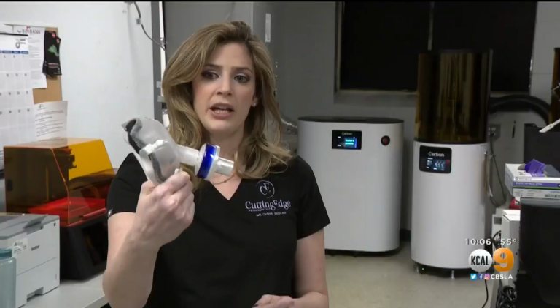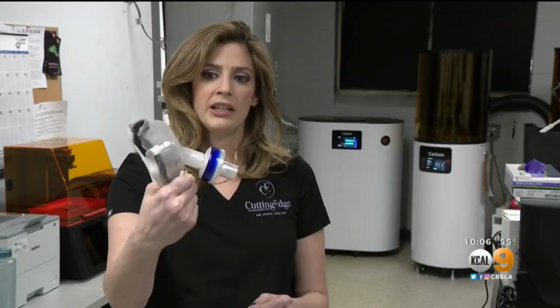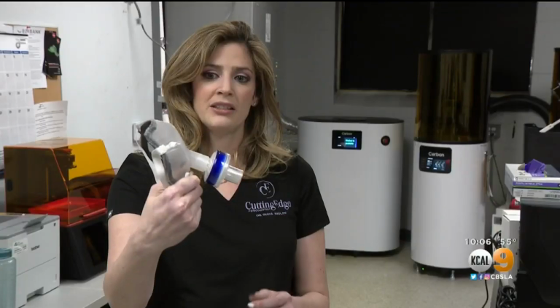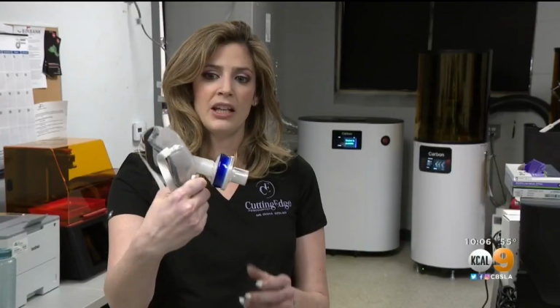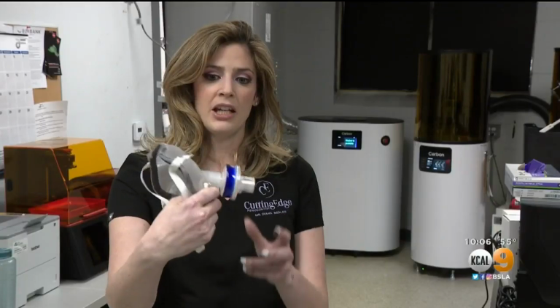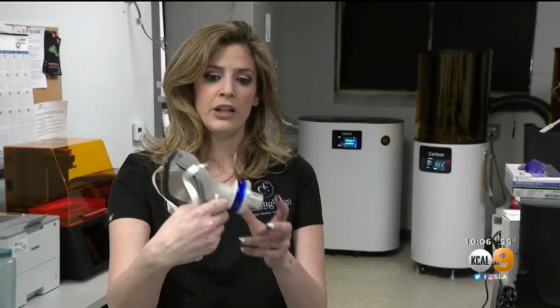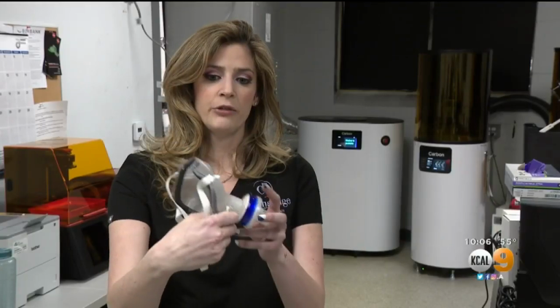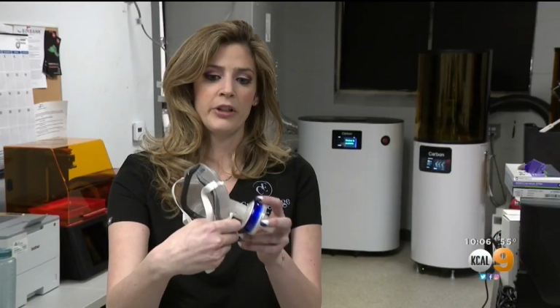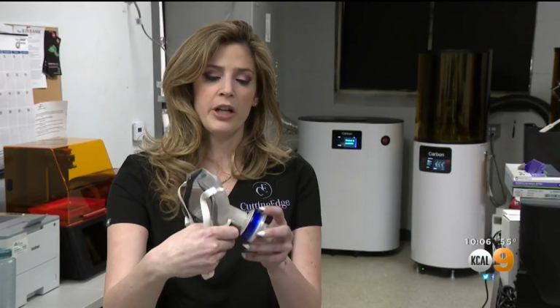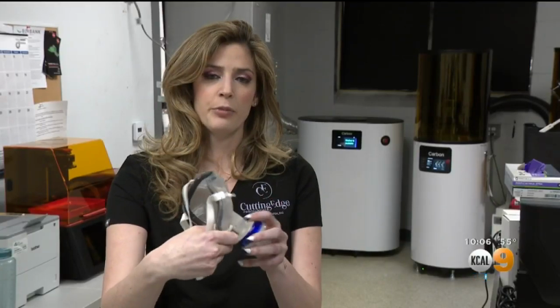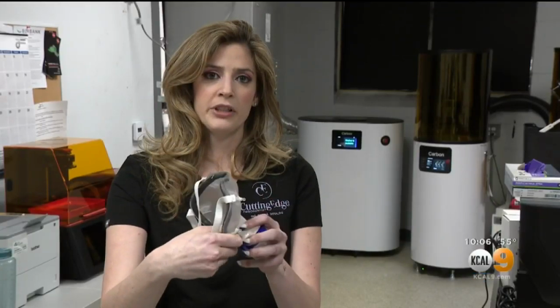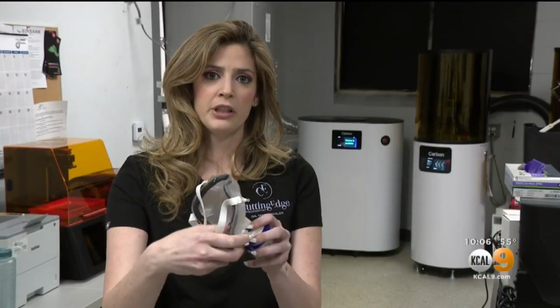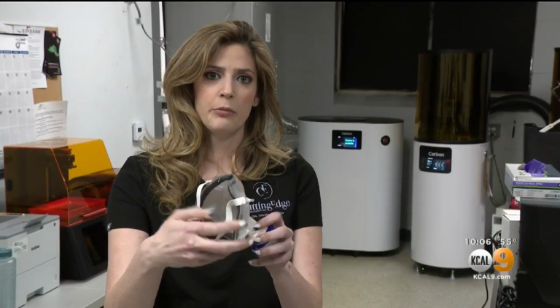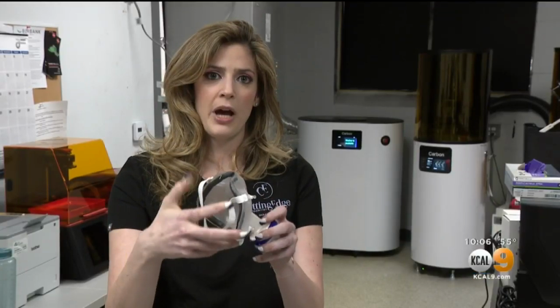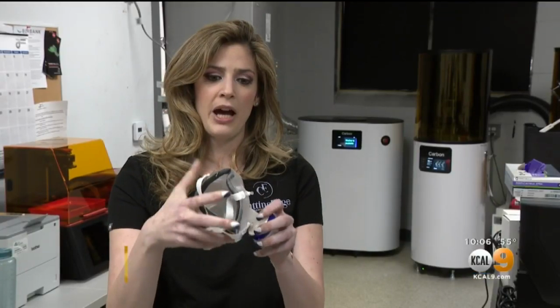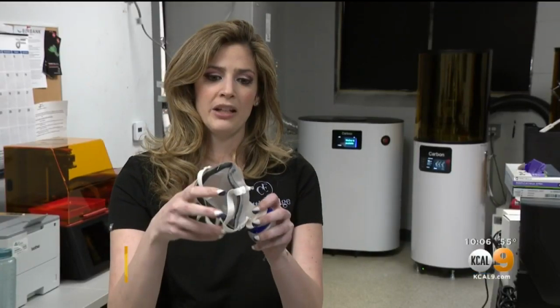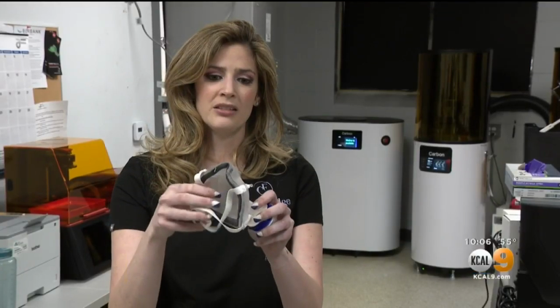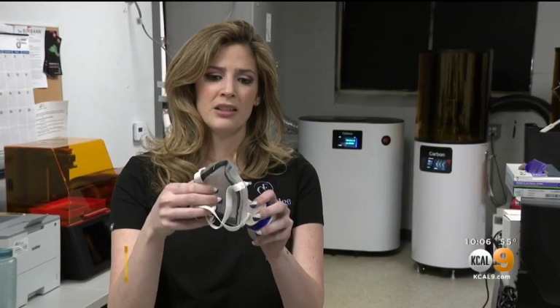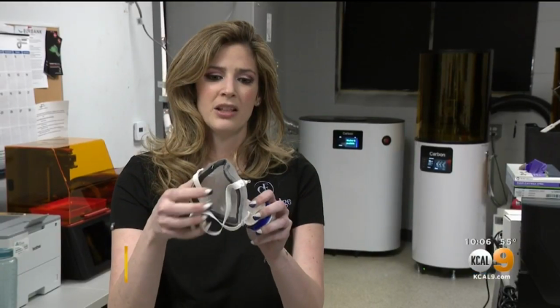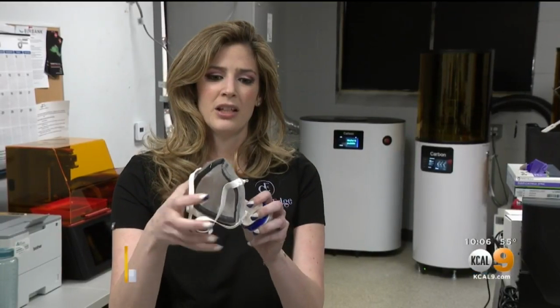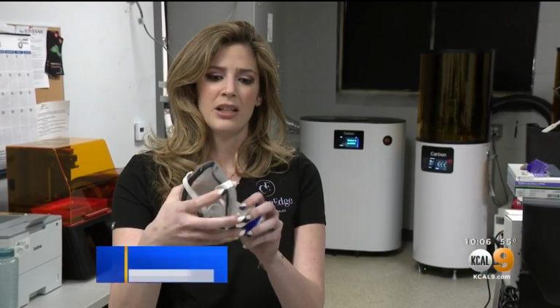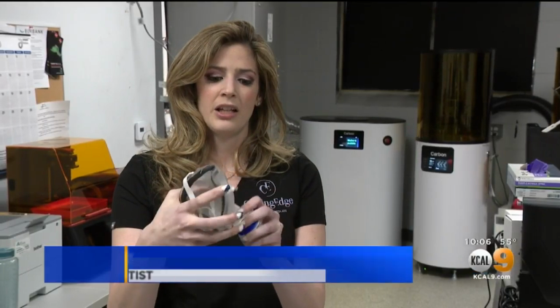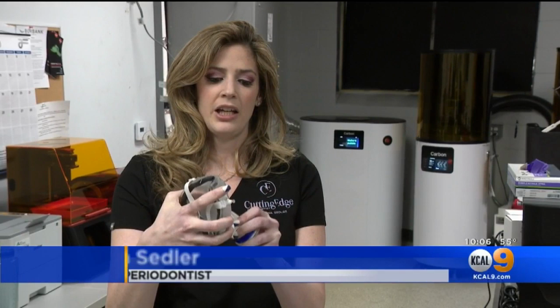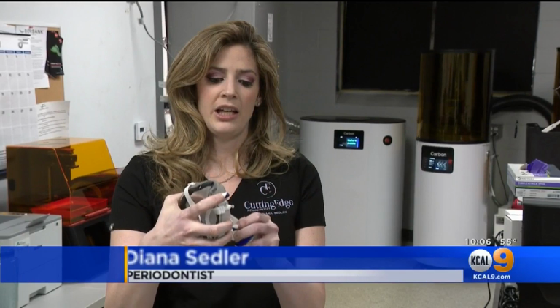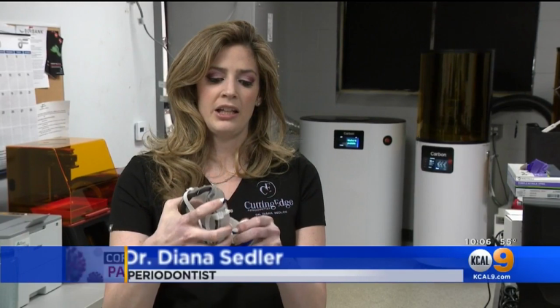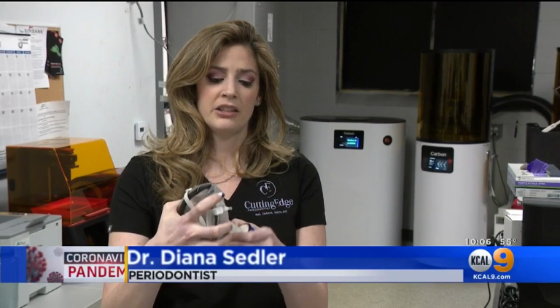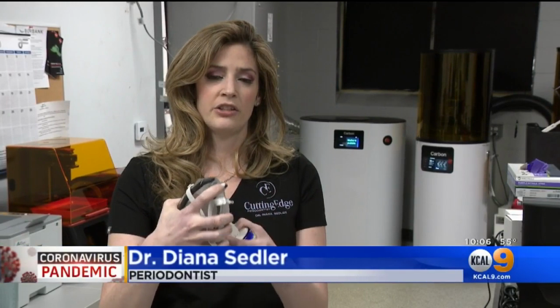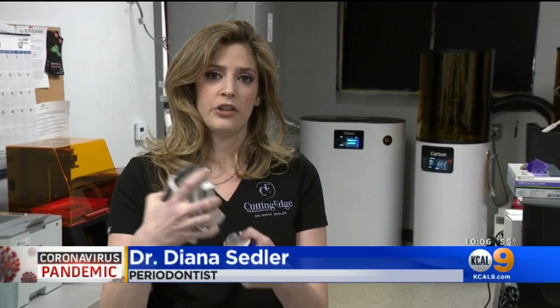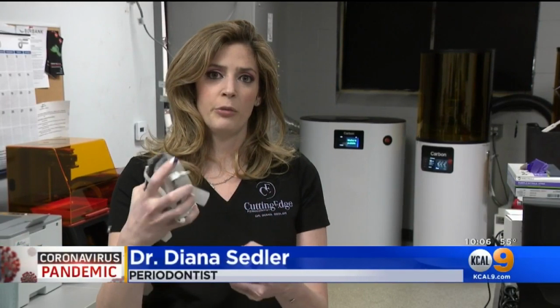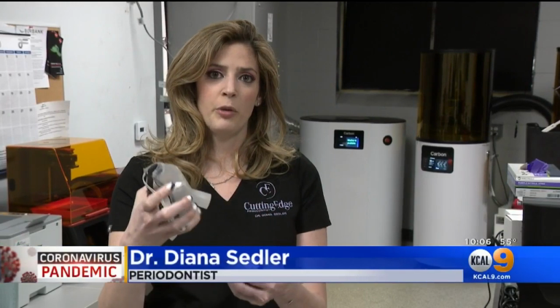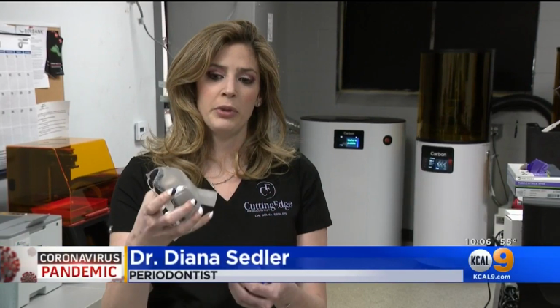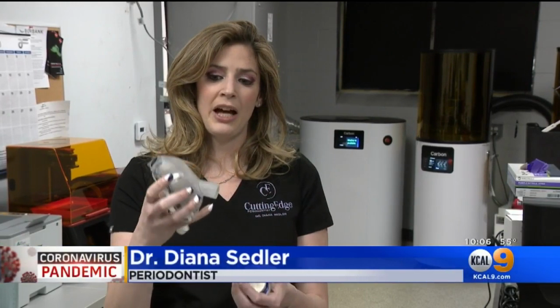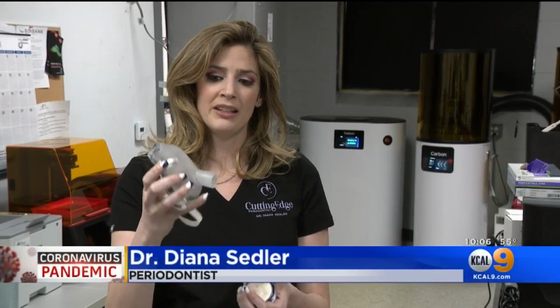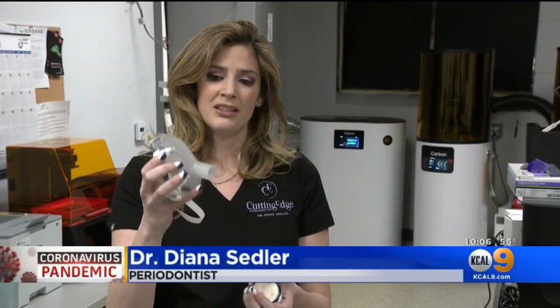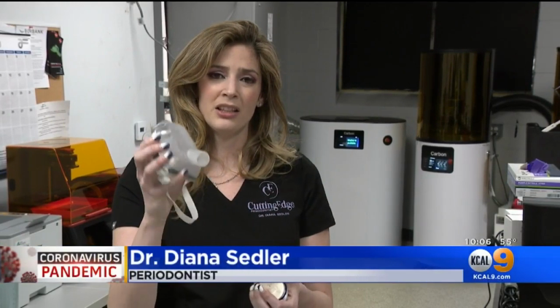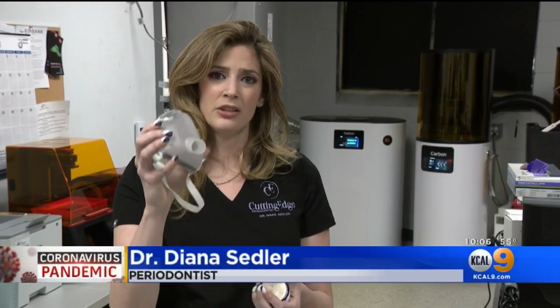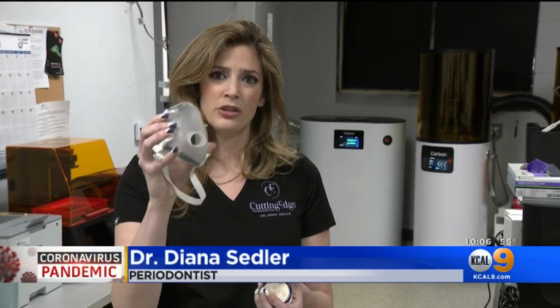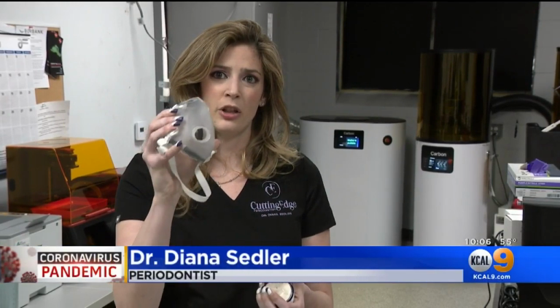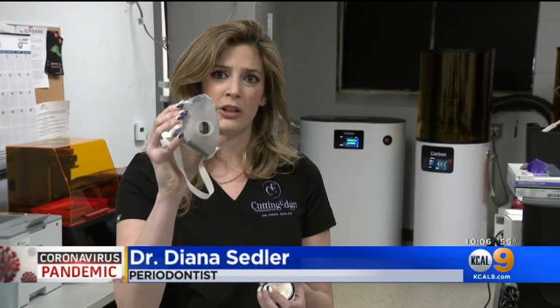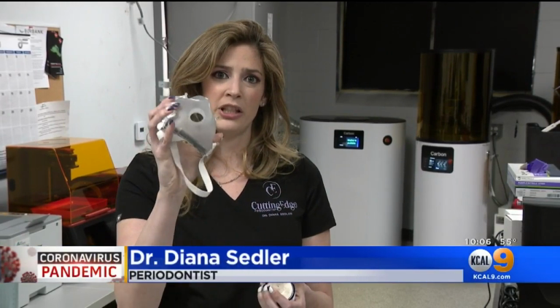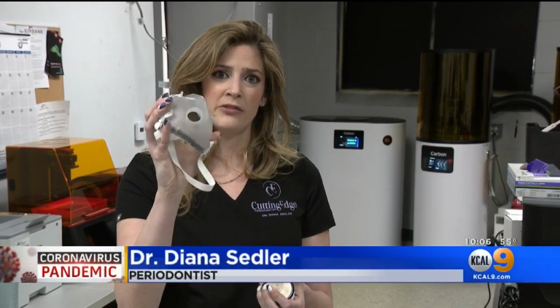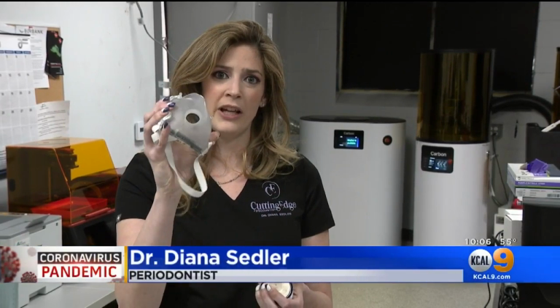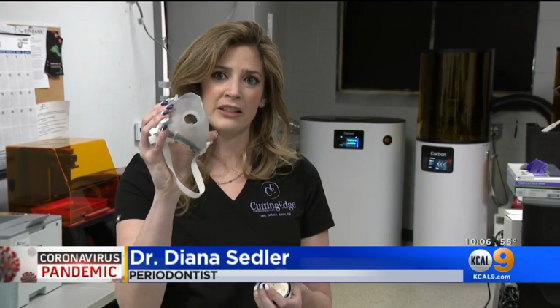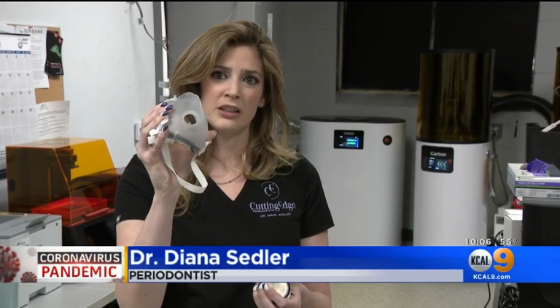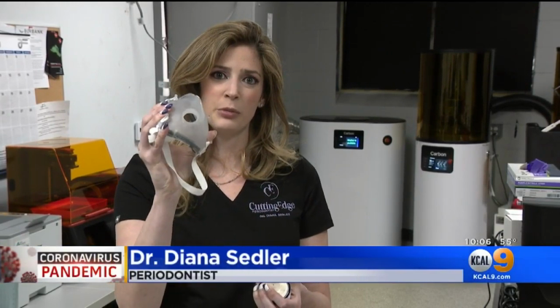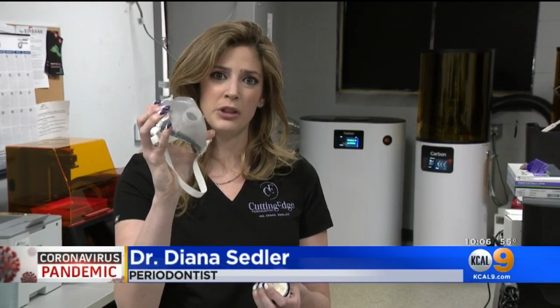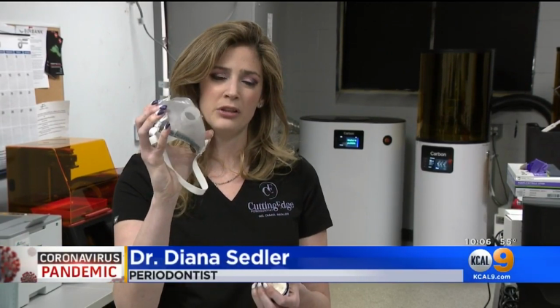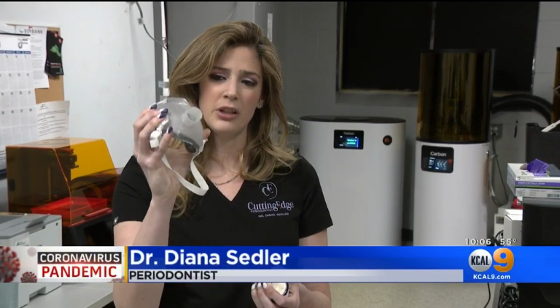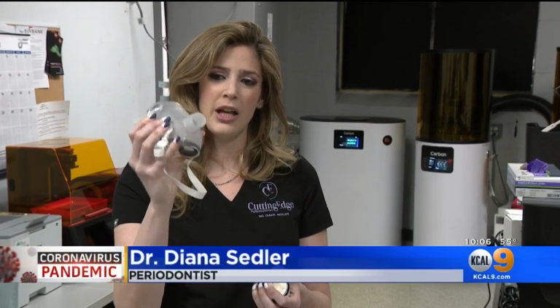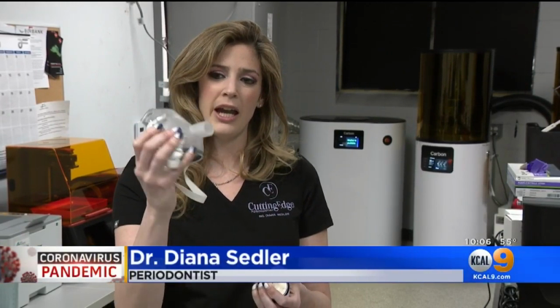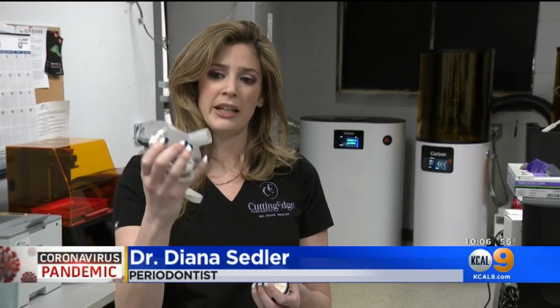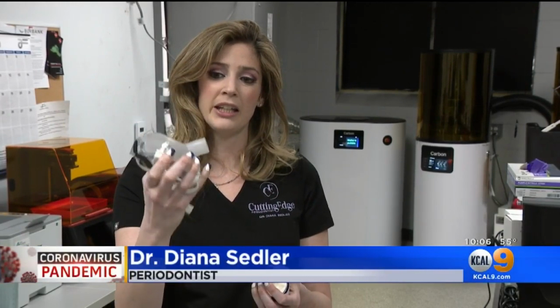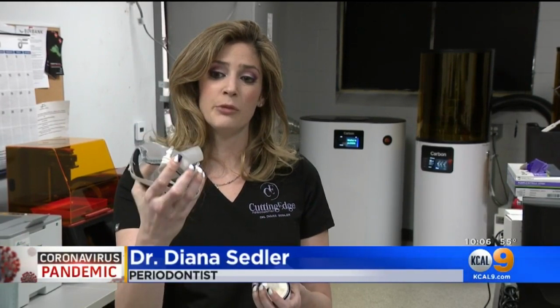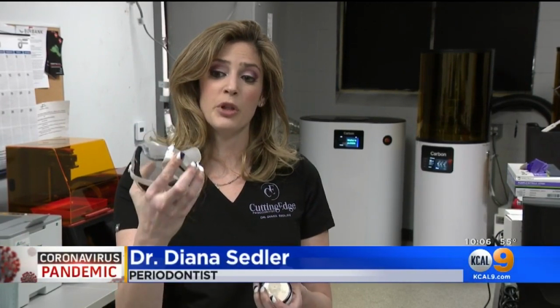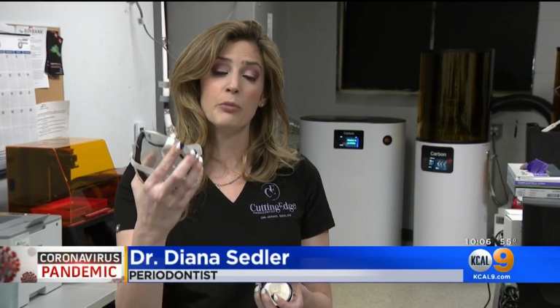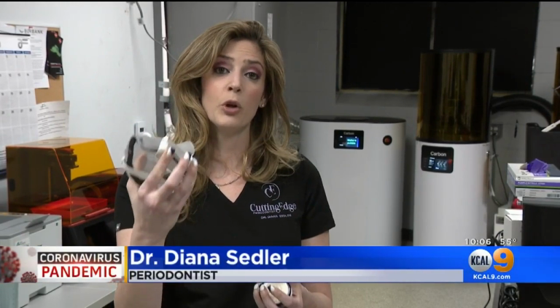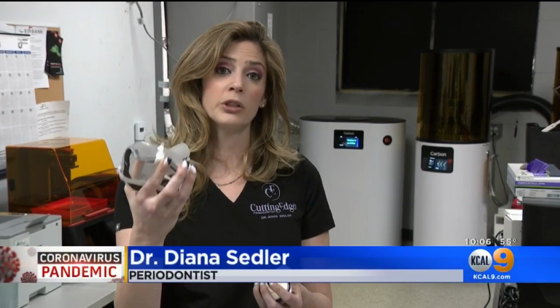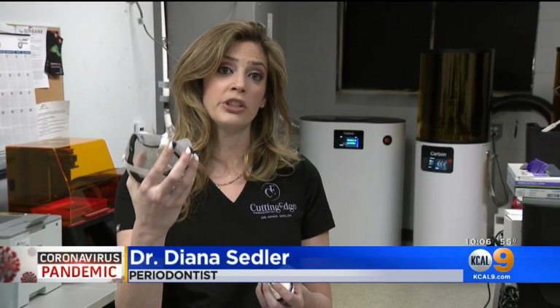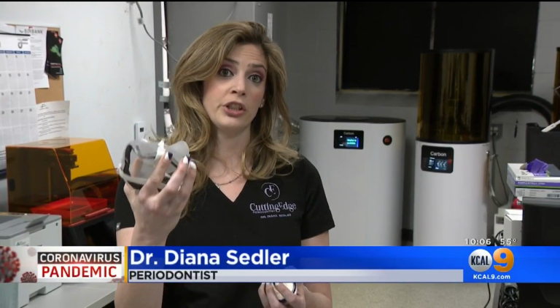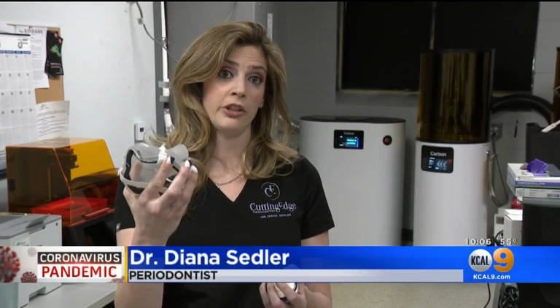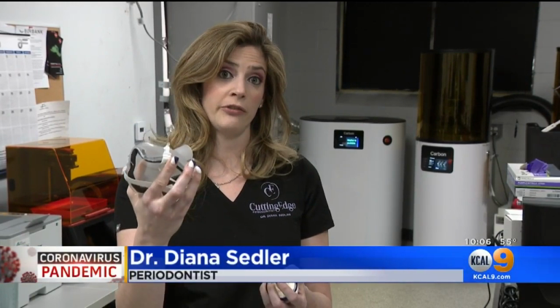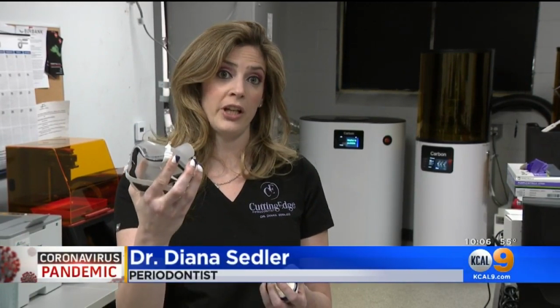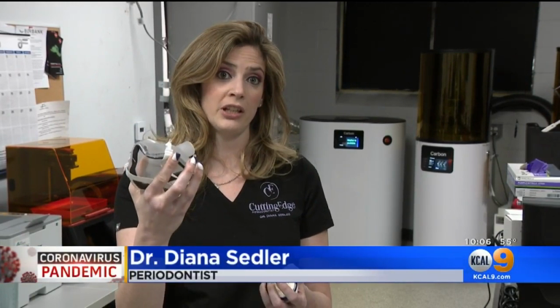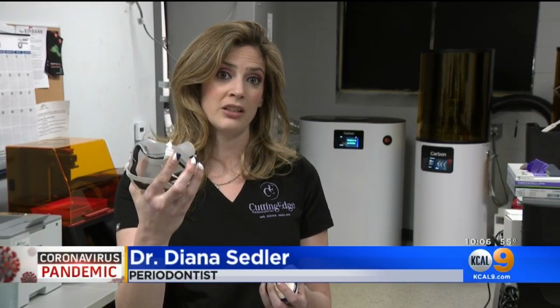It's a 3D printed mask. It's thermal plastic, so it is flexible and it can be molded to your face.